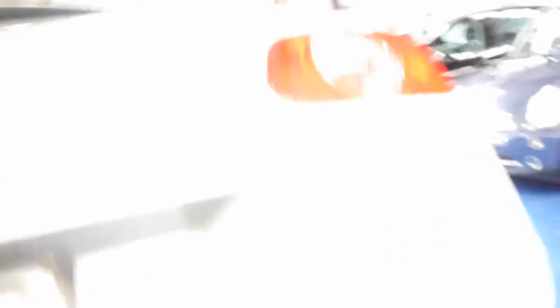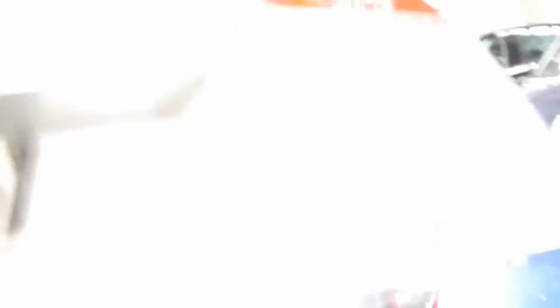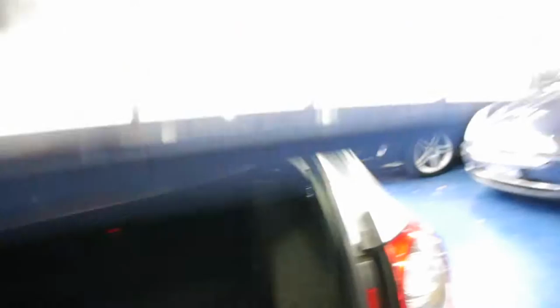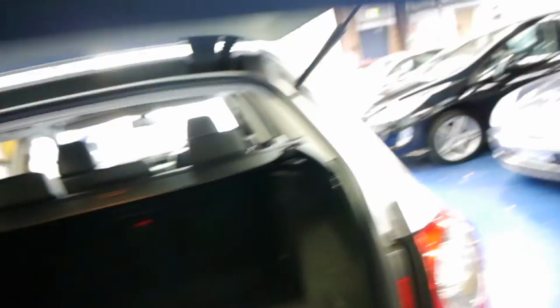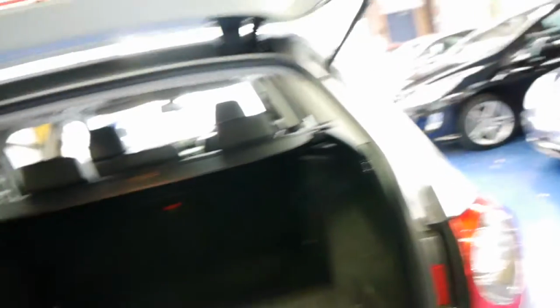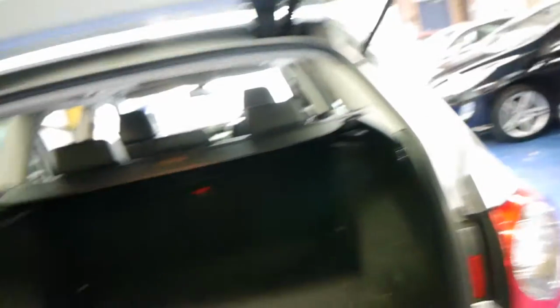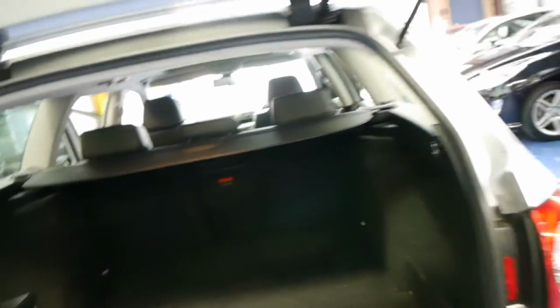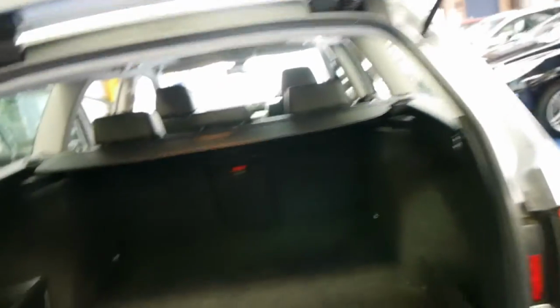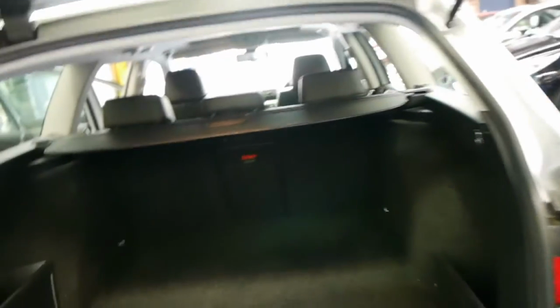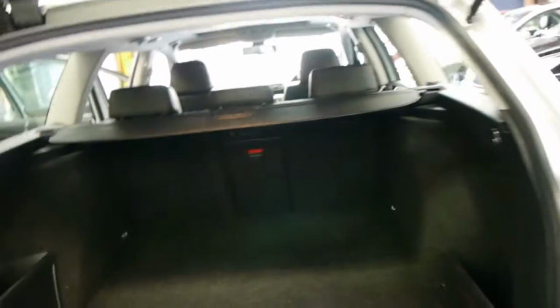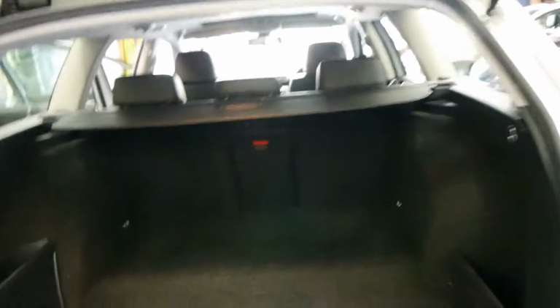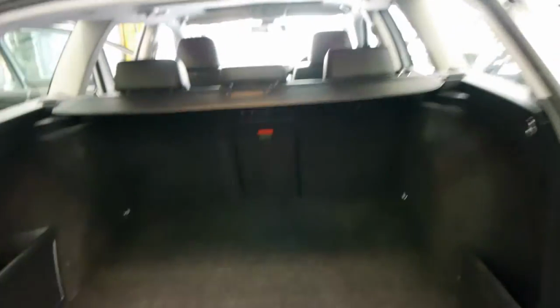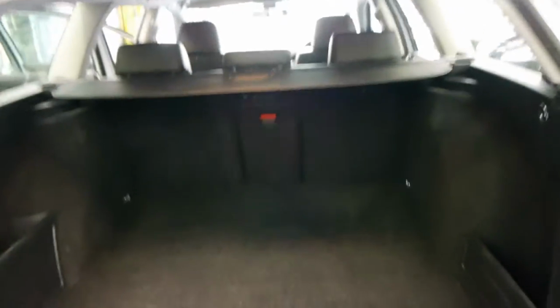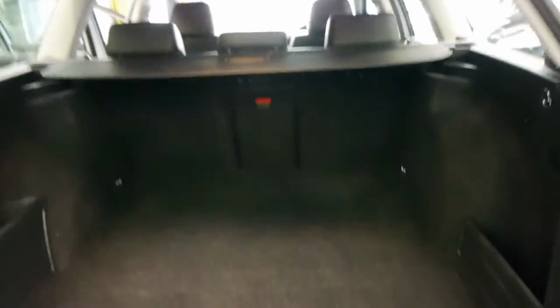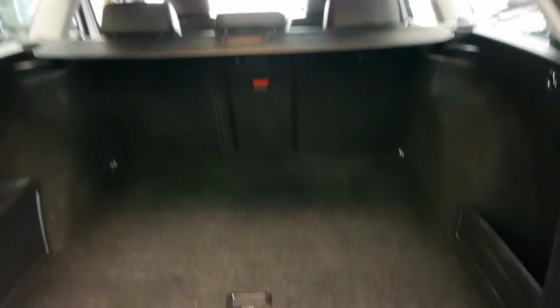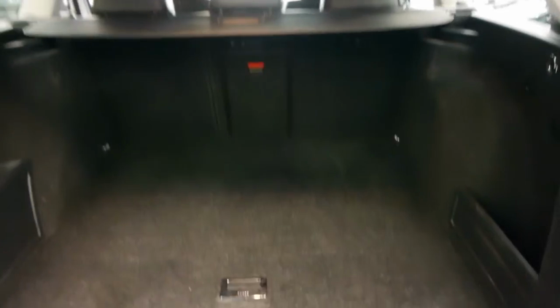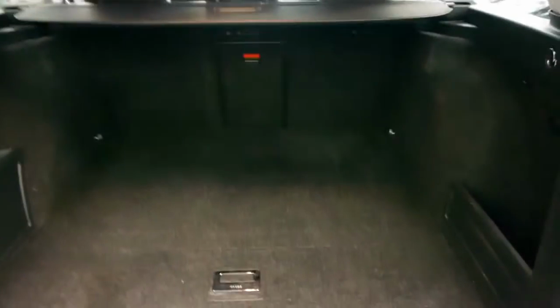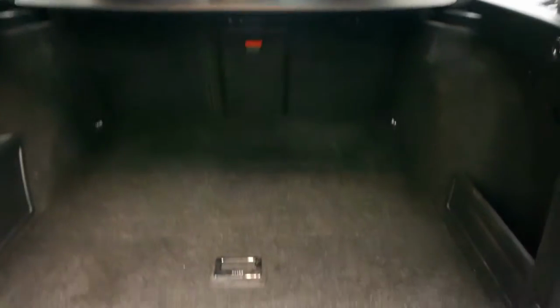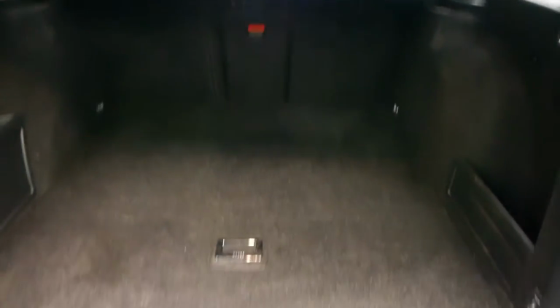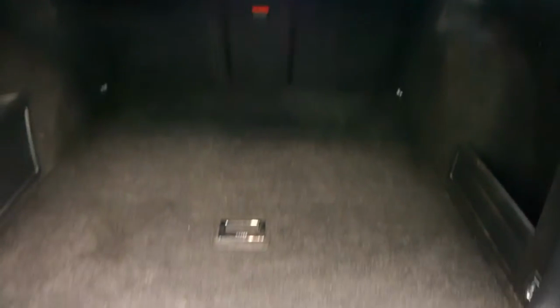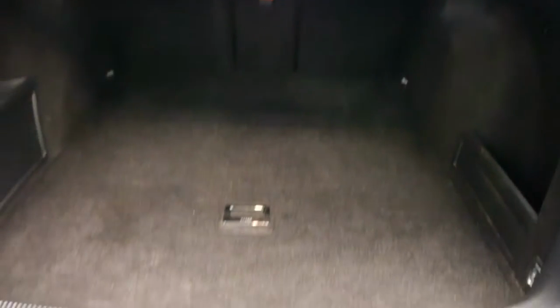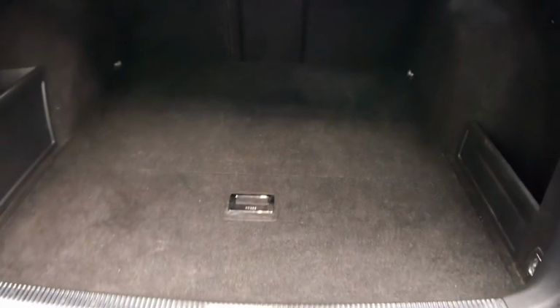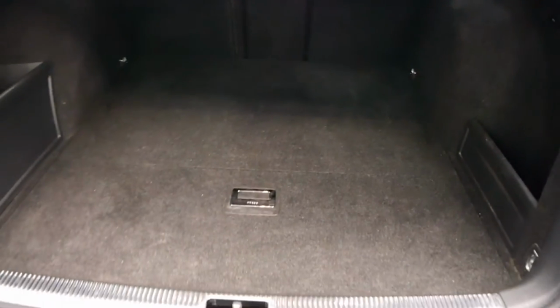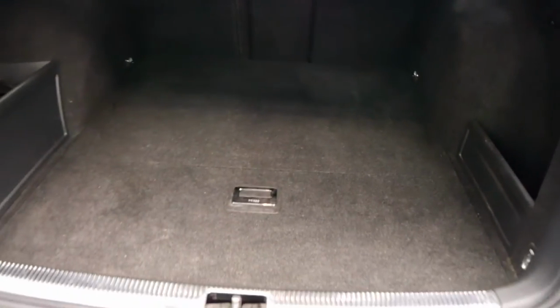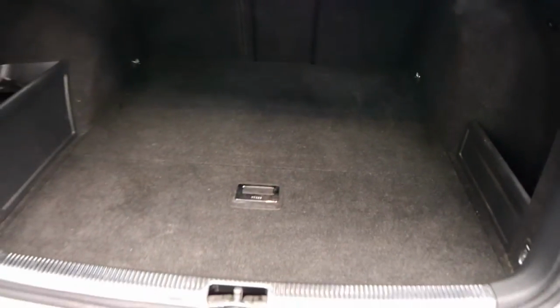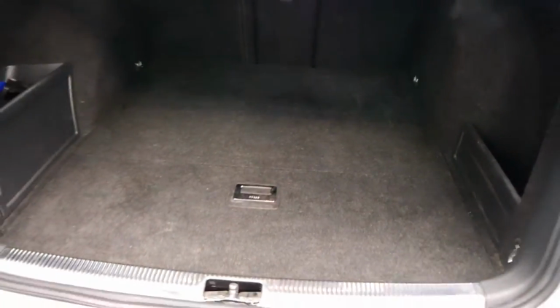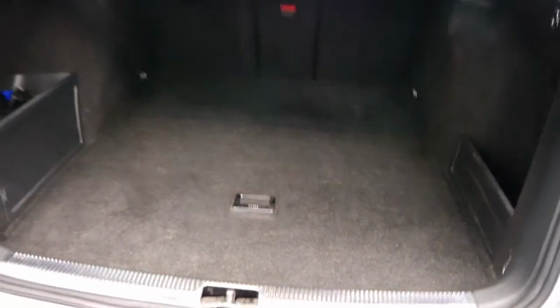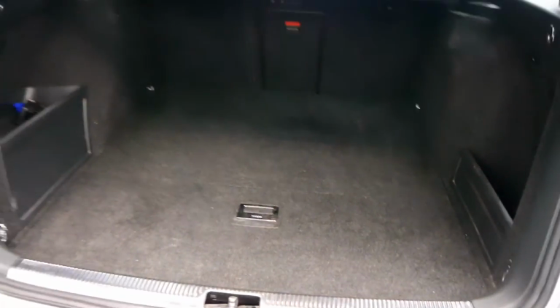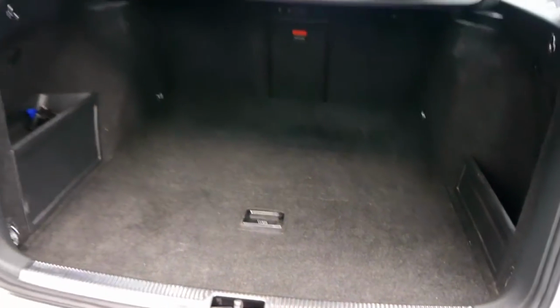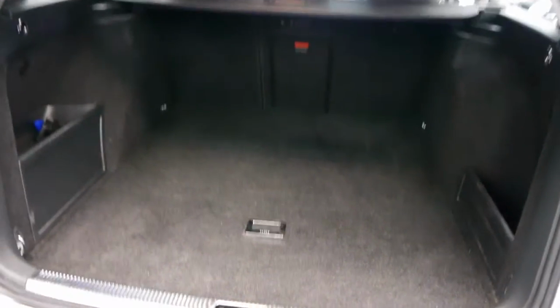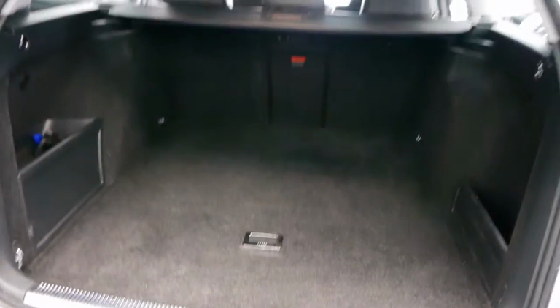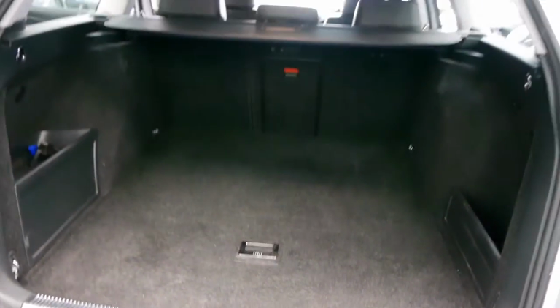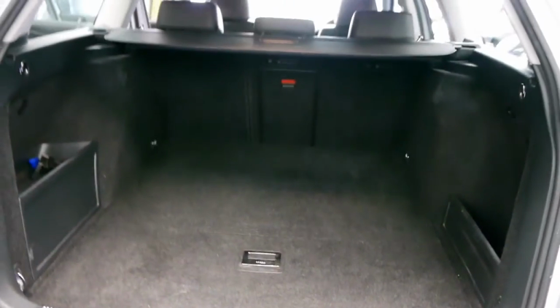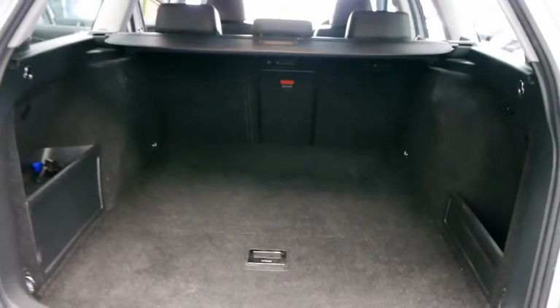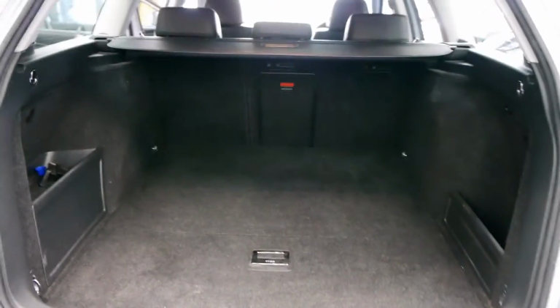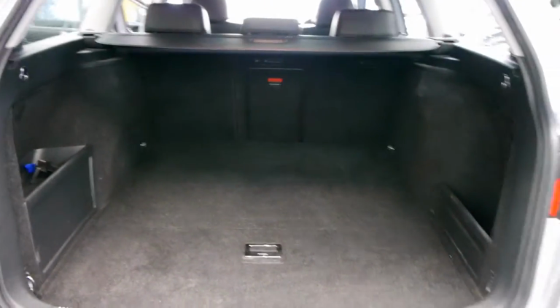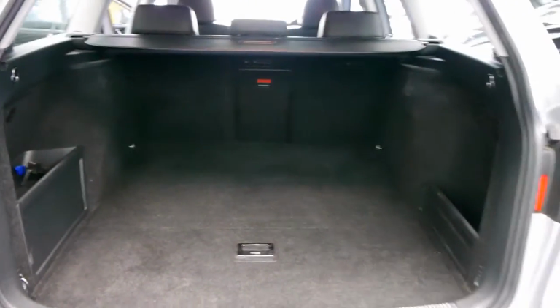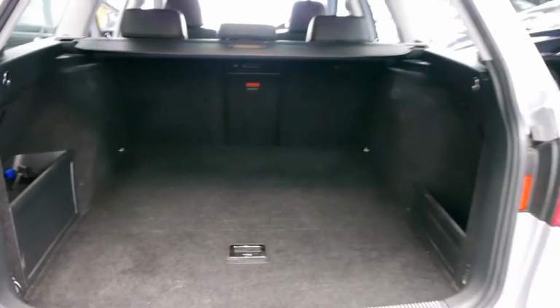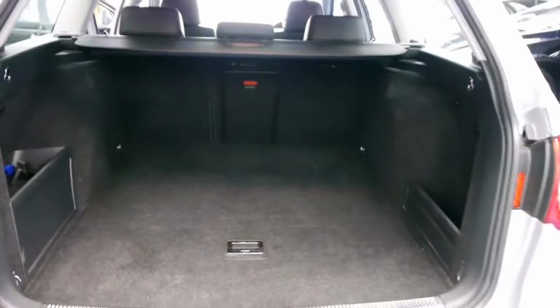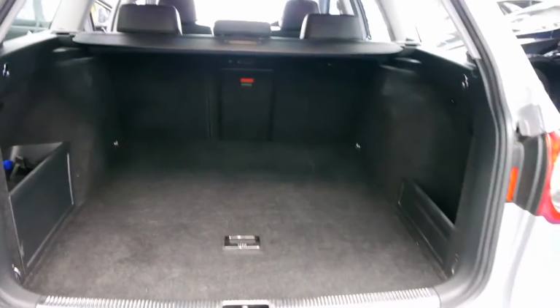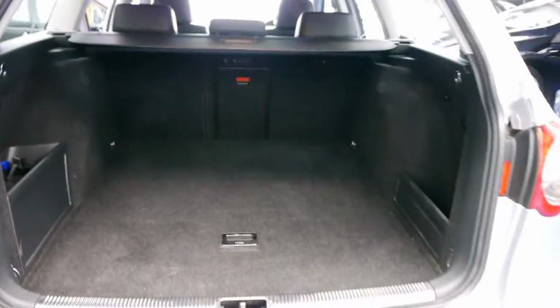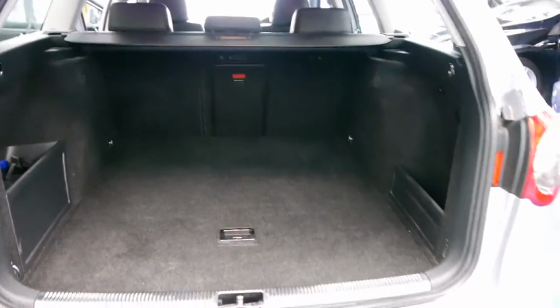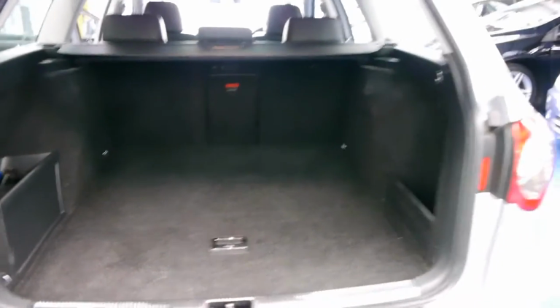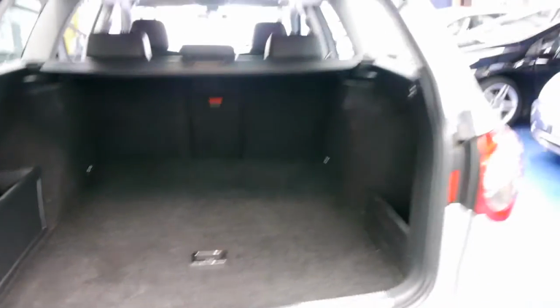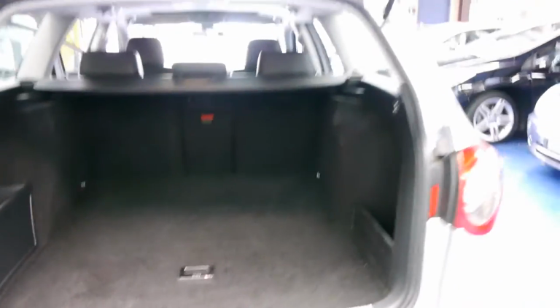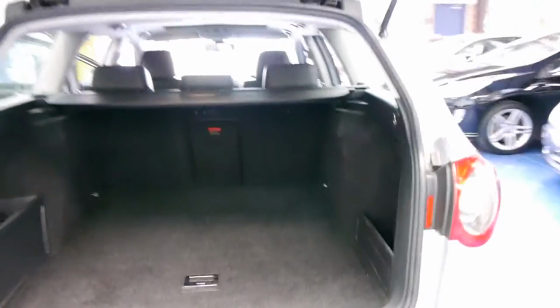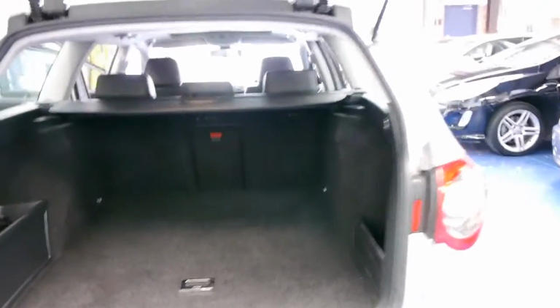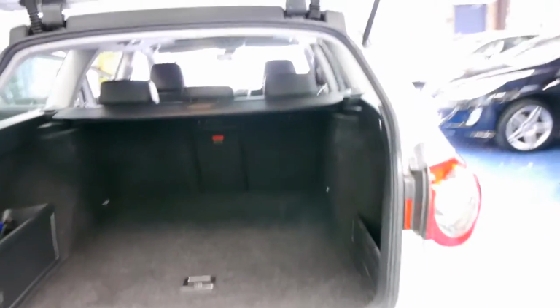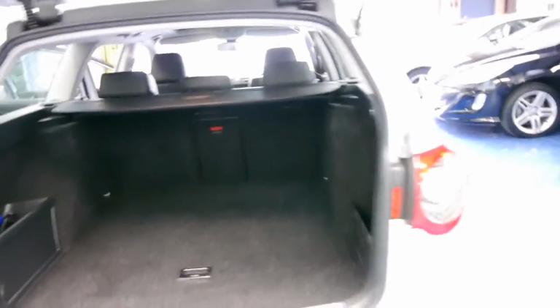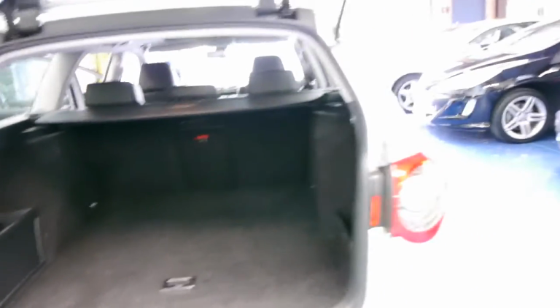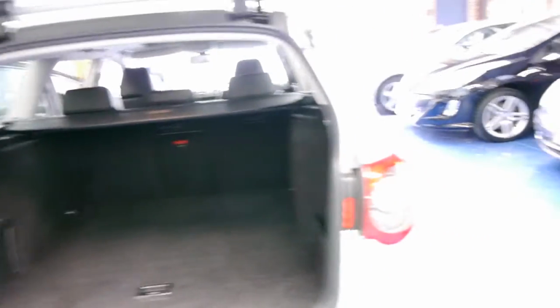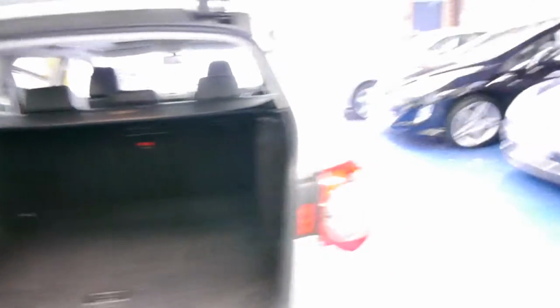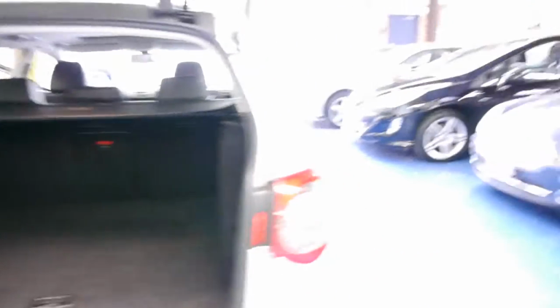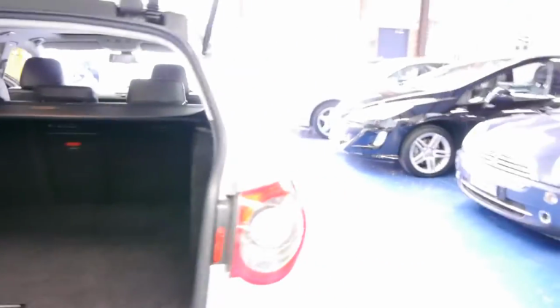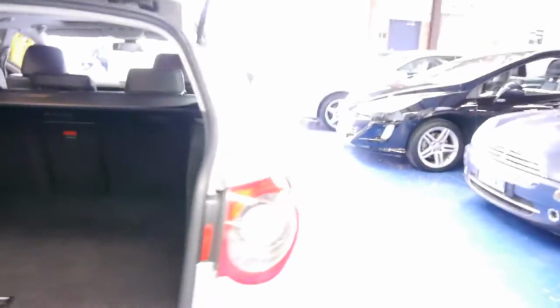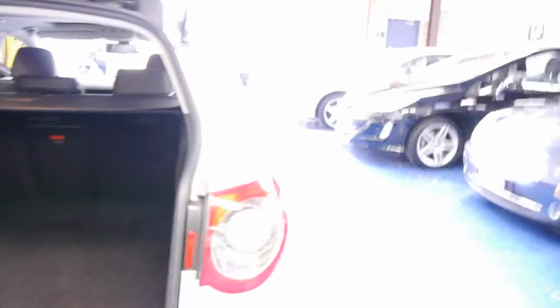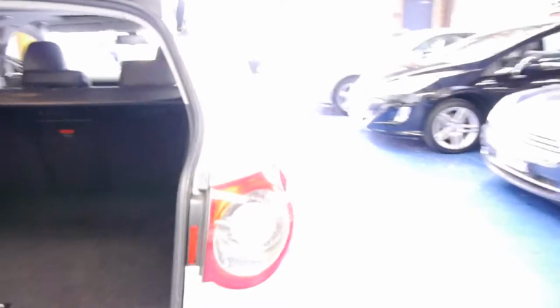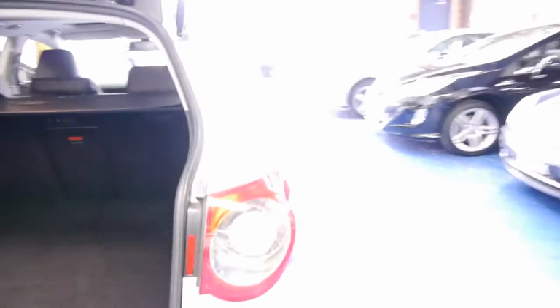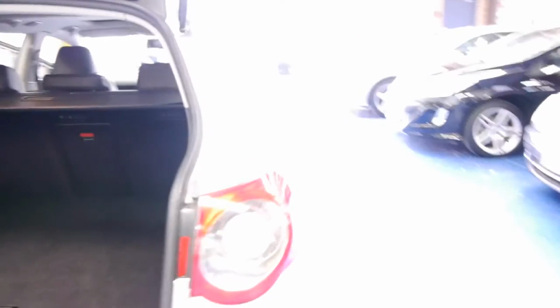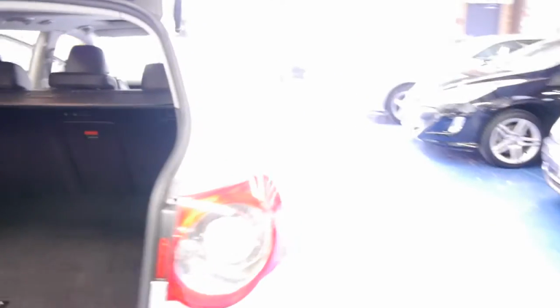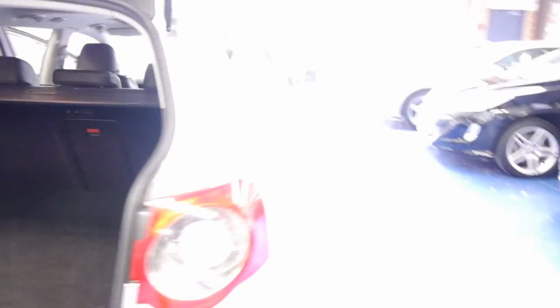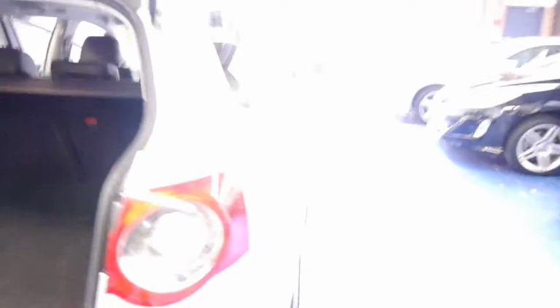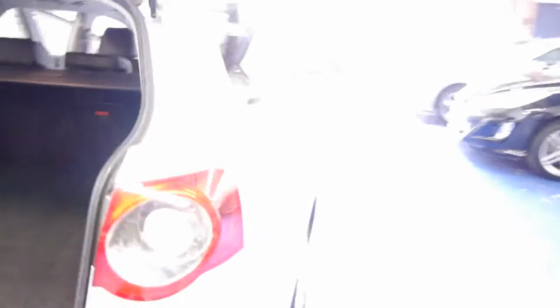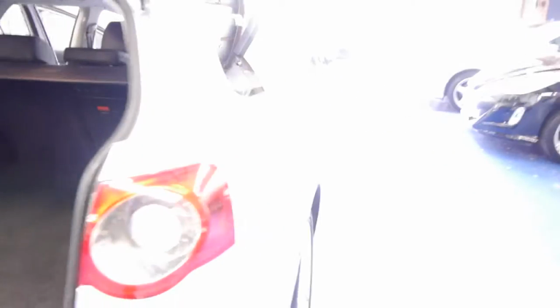The FSI 4Motion was the top of the range underneath the R36 station wagon. So a really, really good car.